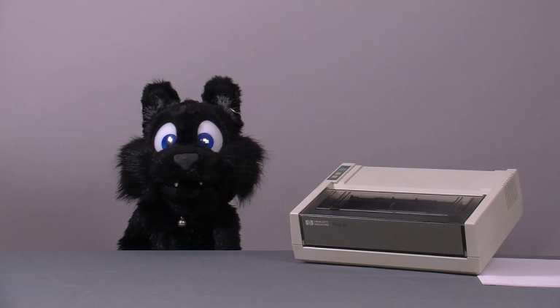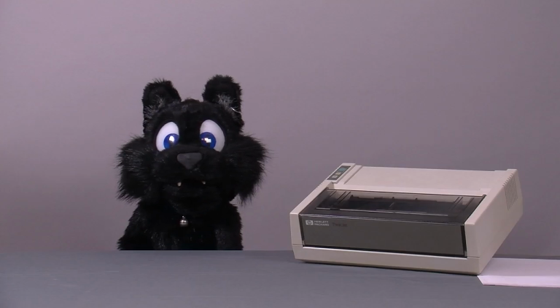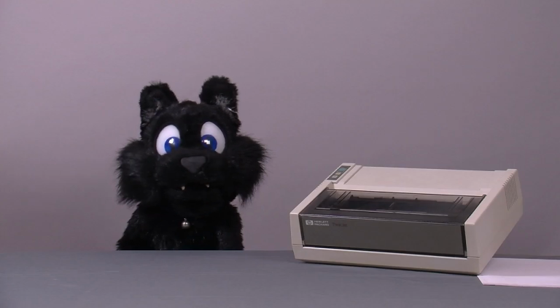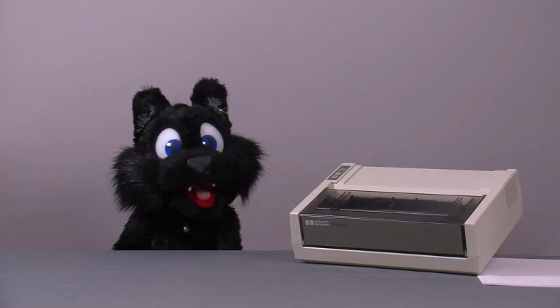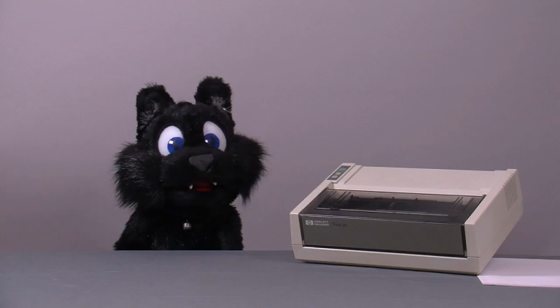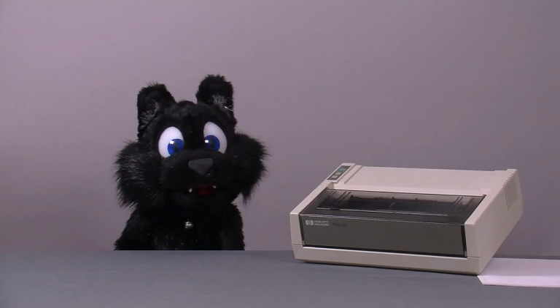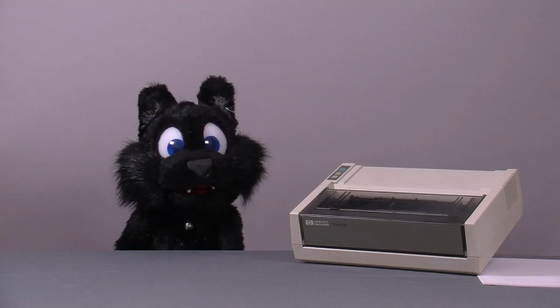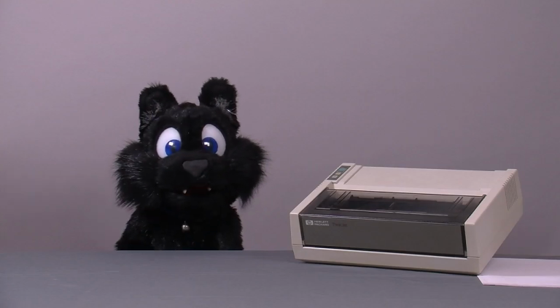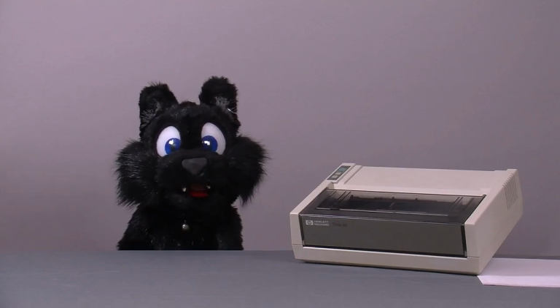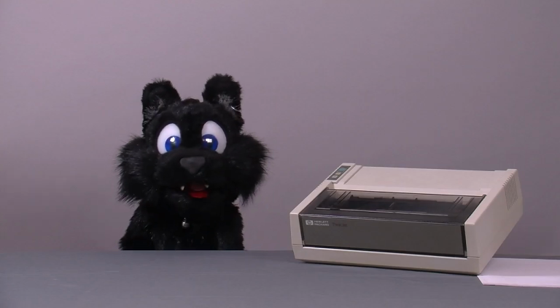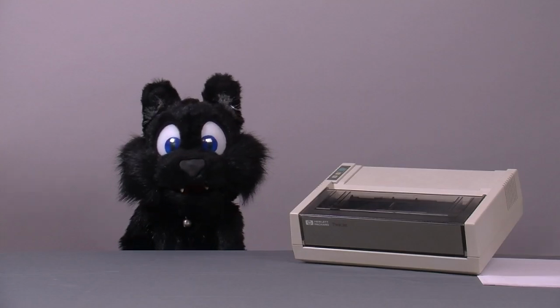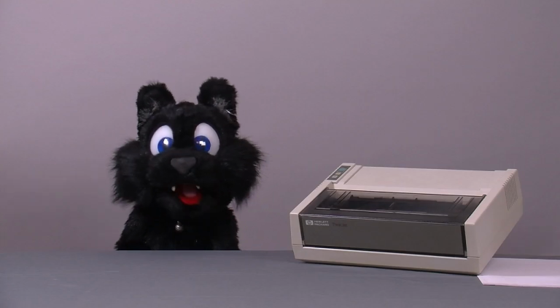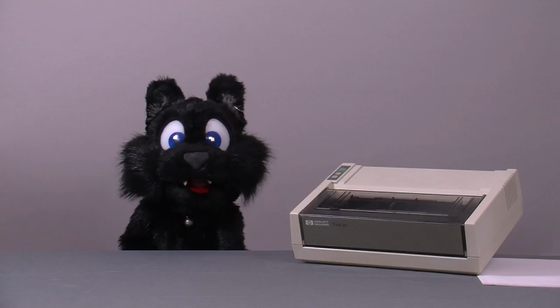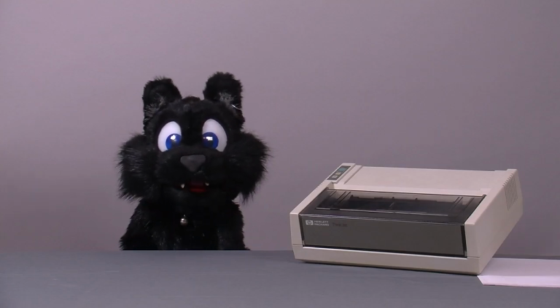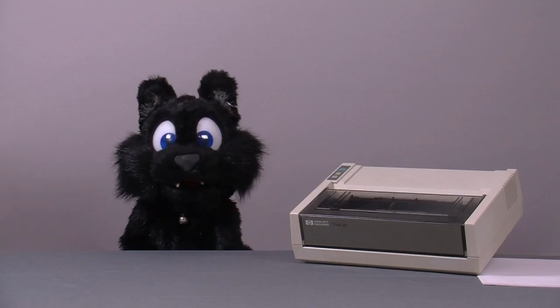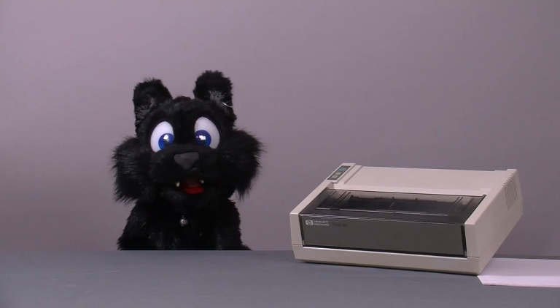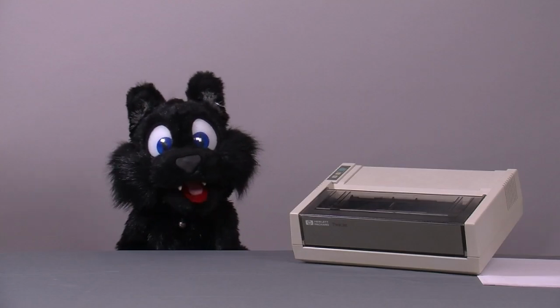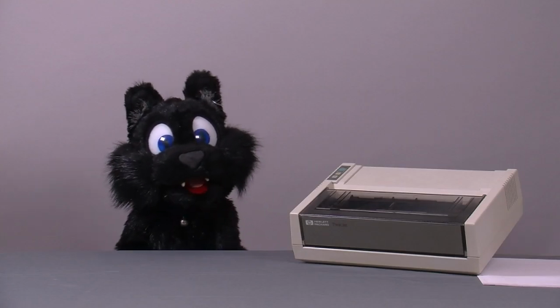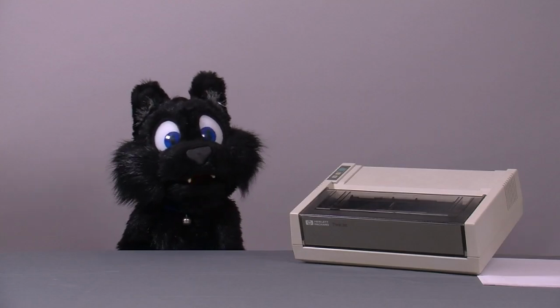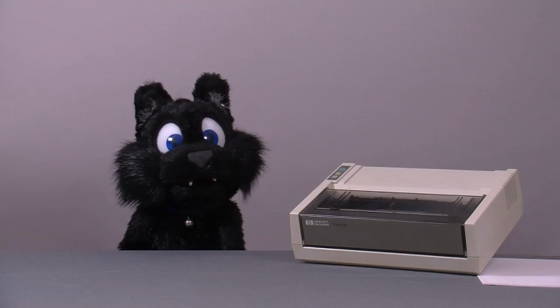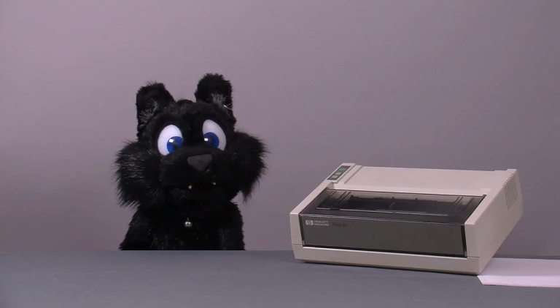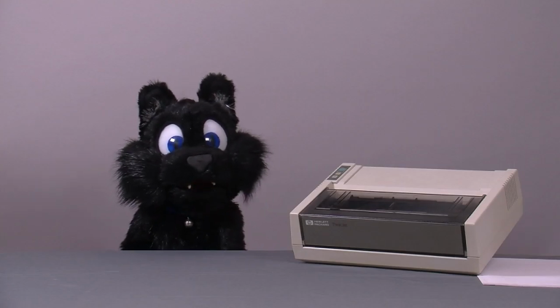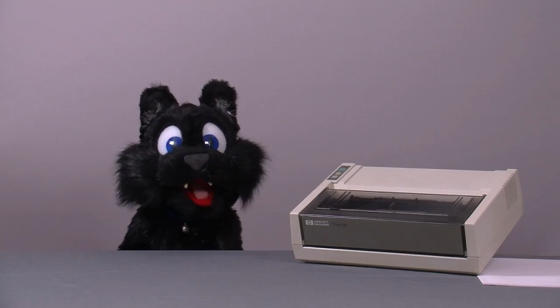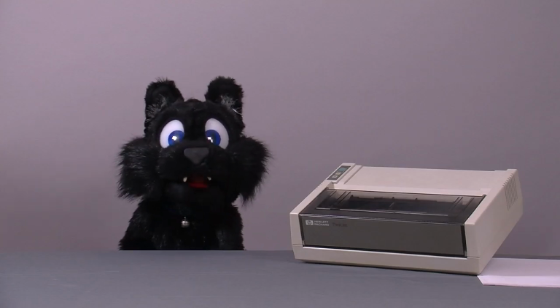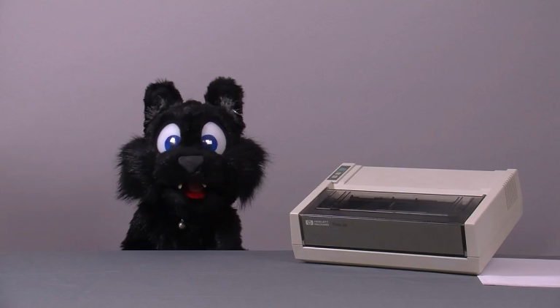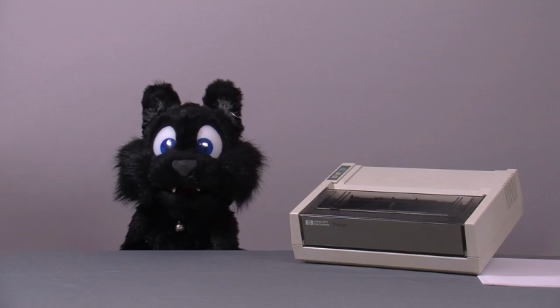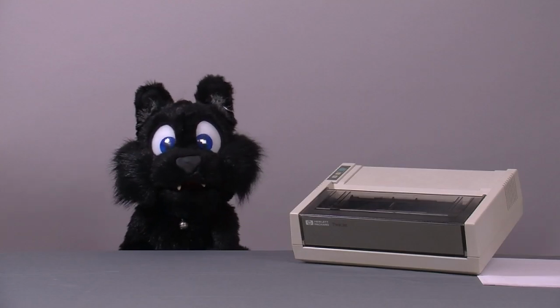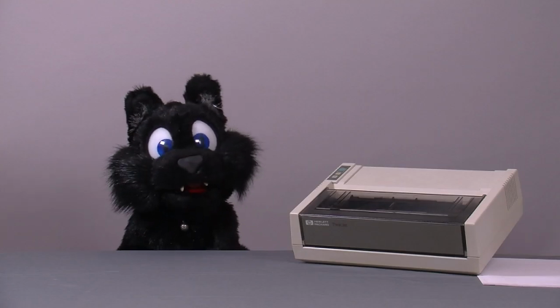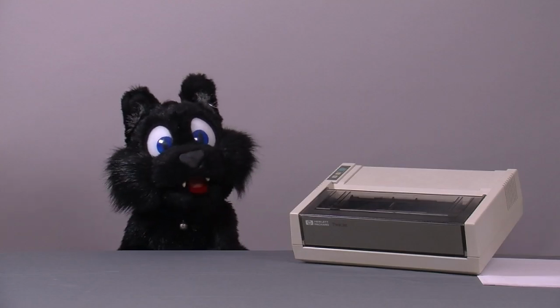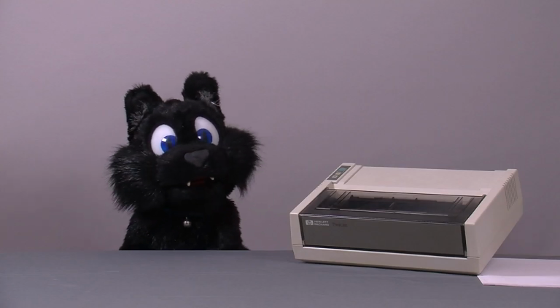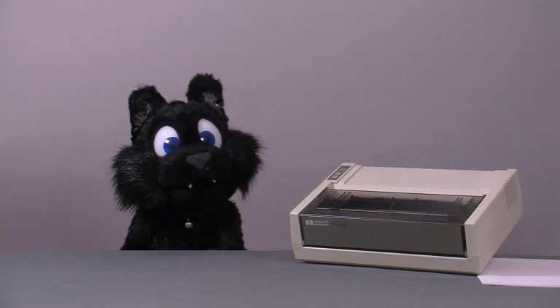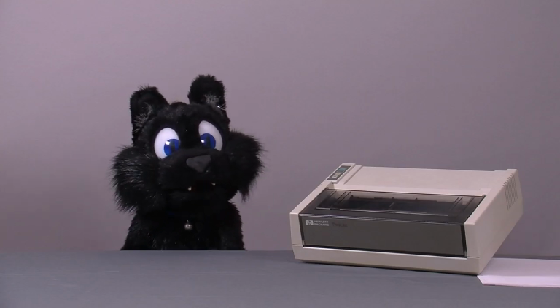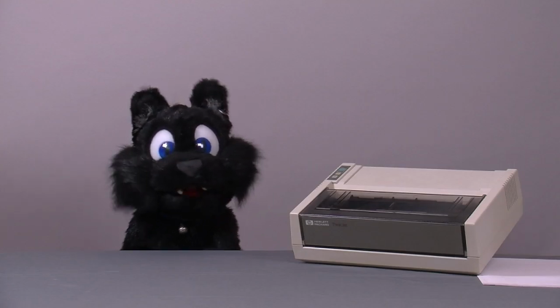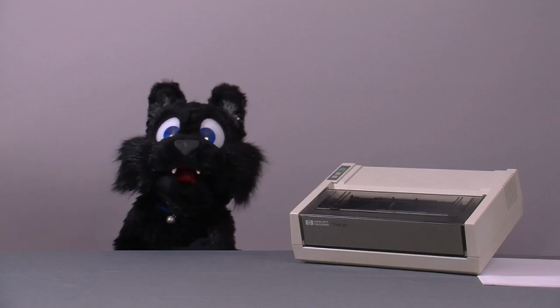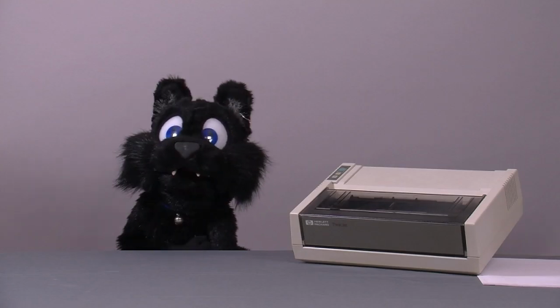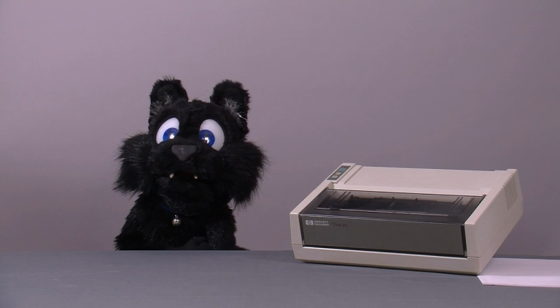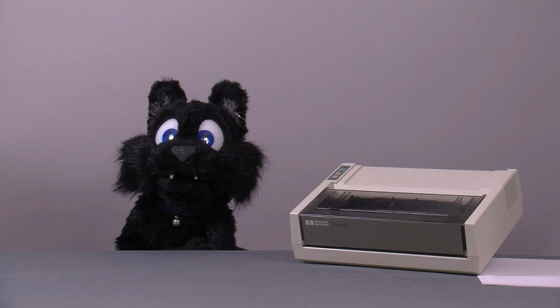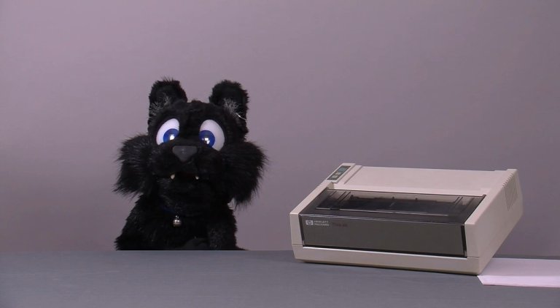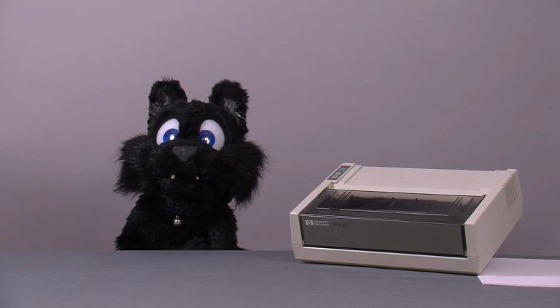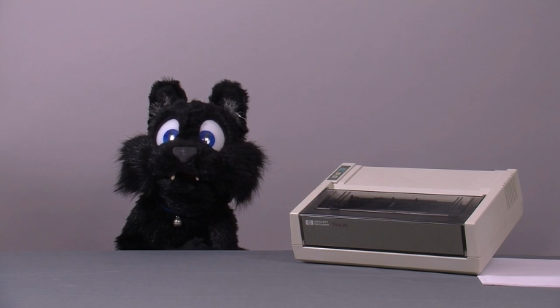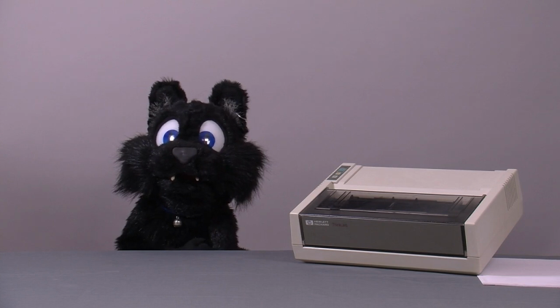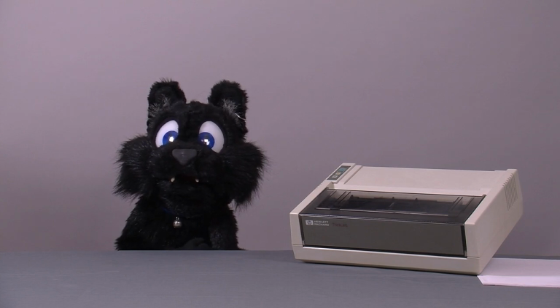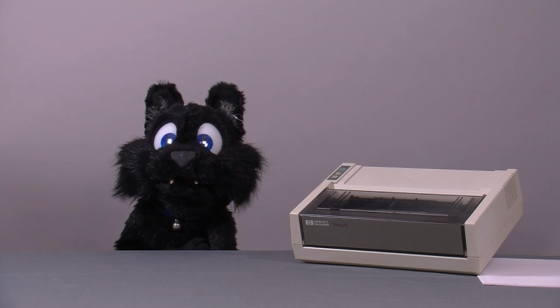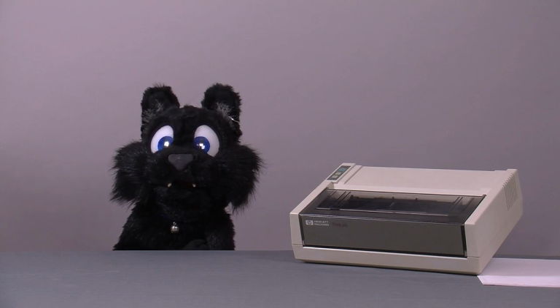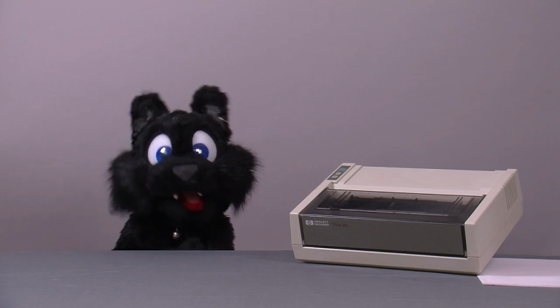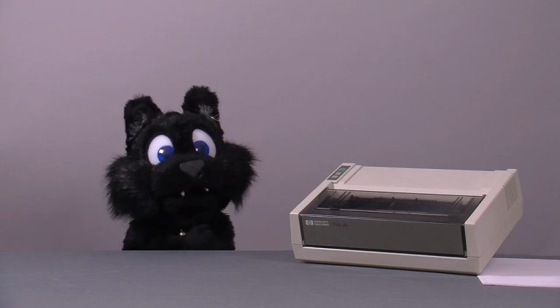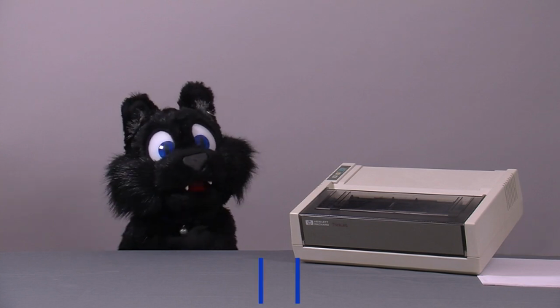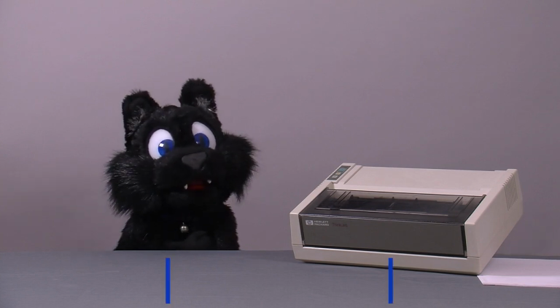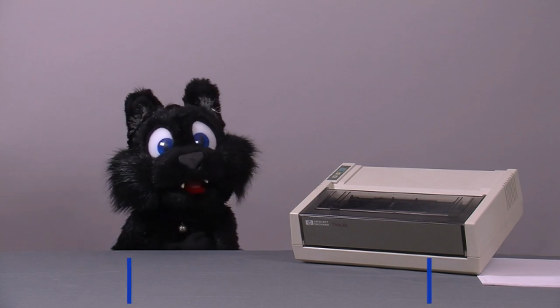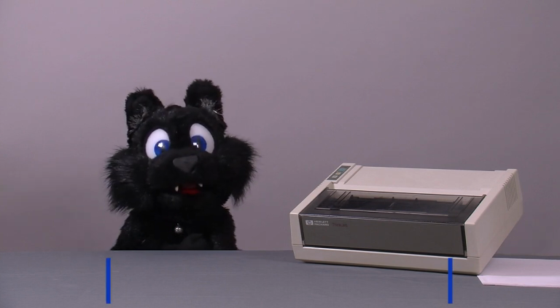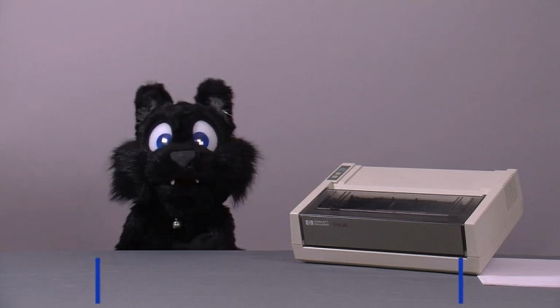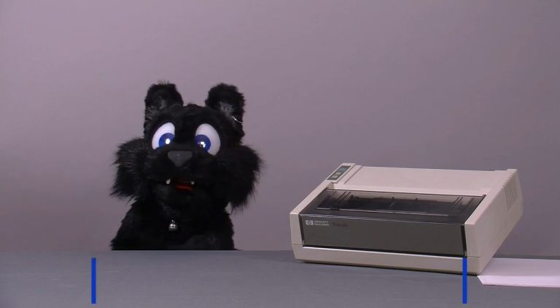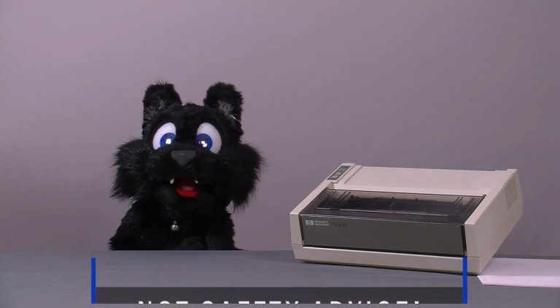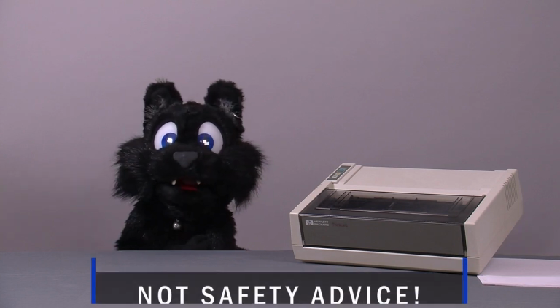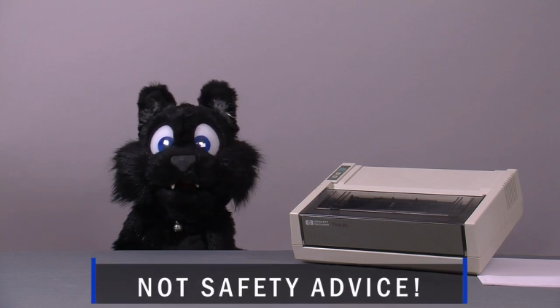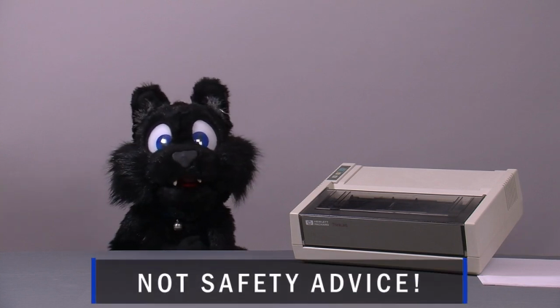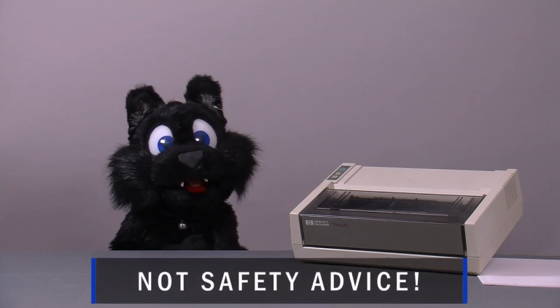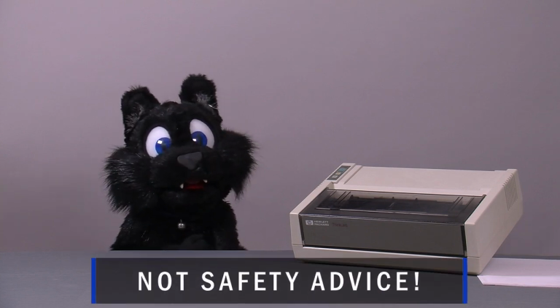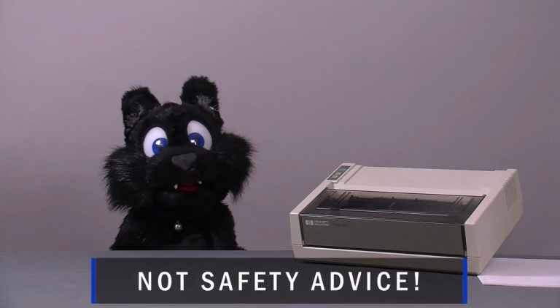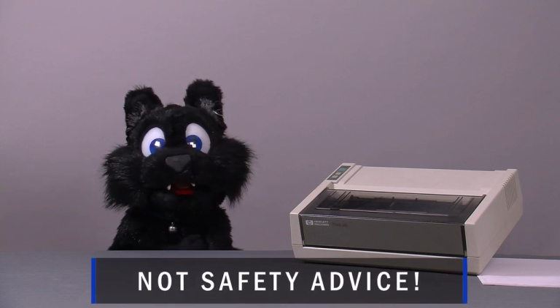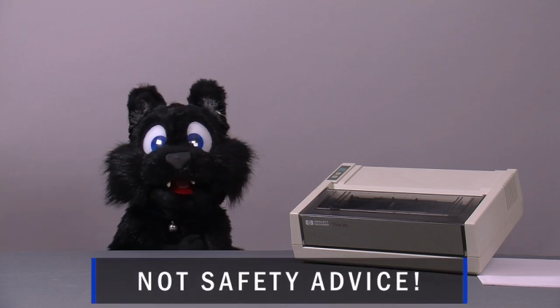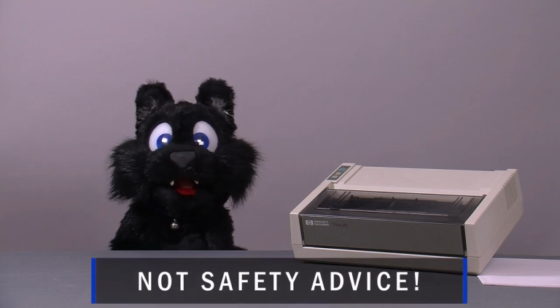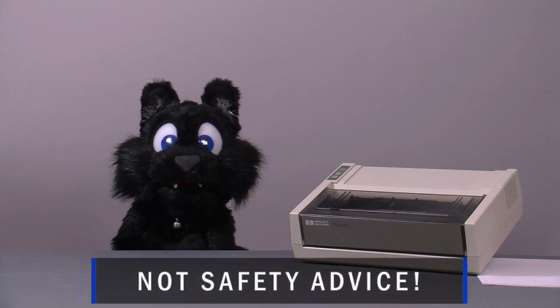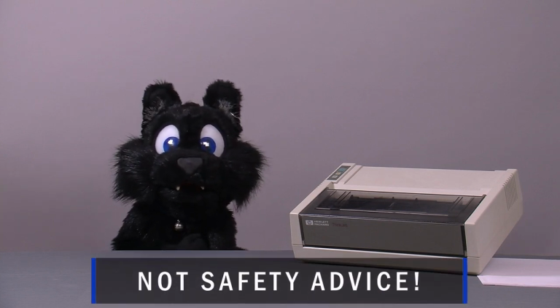But right when I turned away to get some cables, I heard a slight pfff. Good thing I don't have a smoke detector in my workshop.